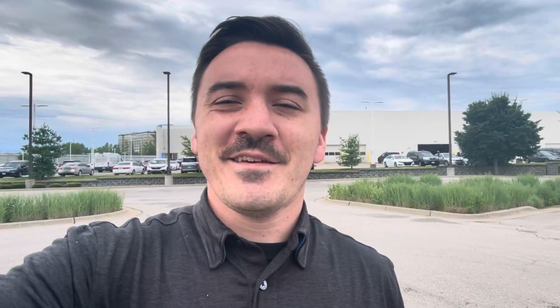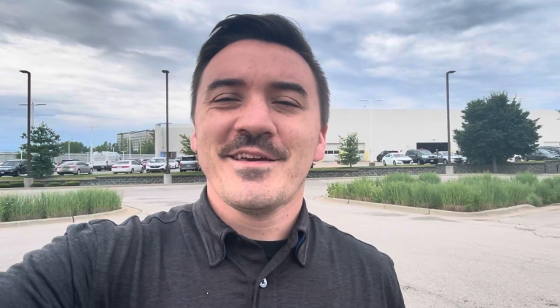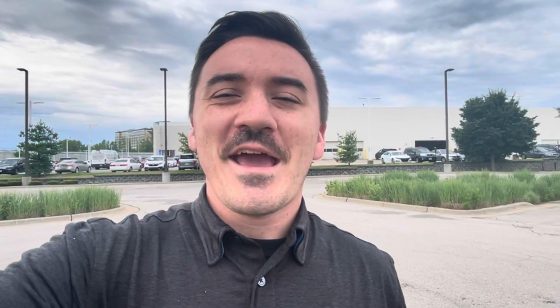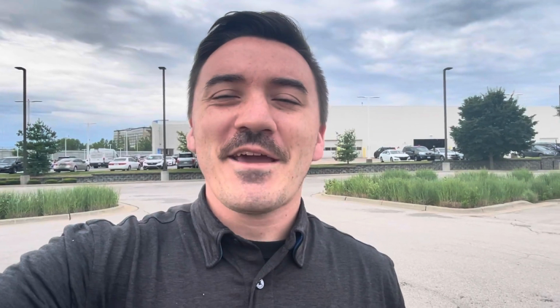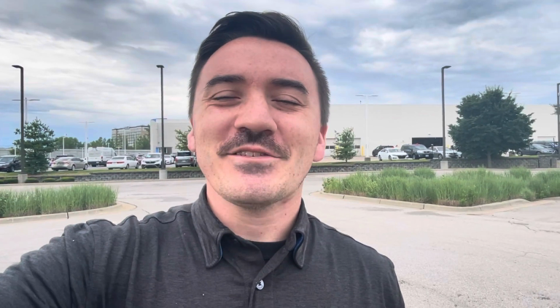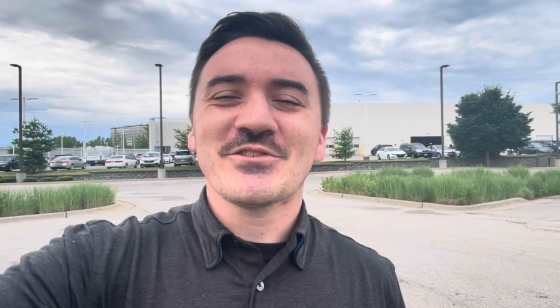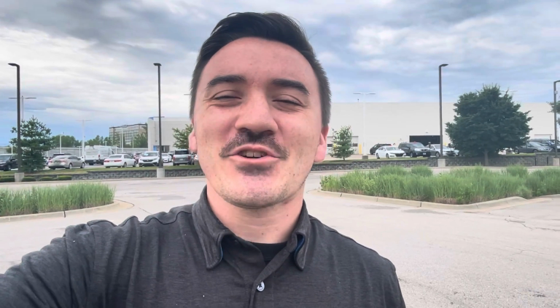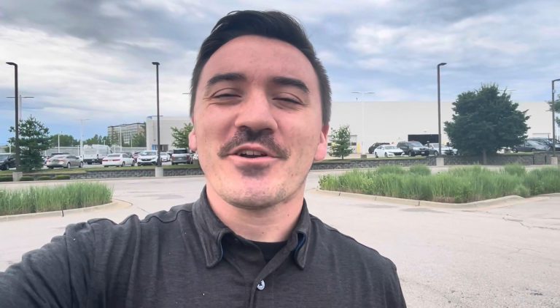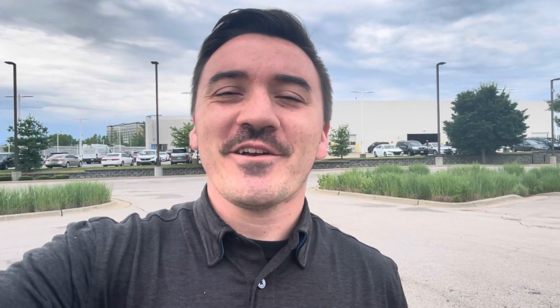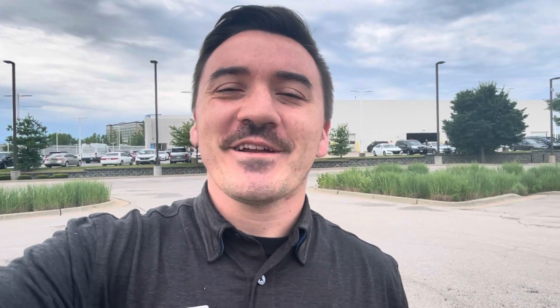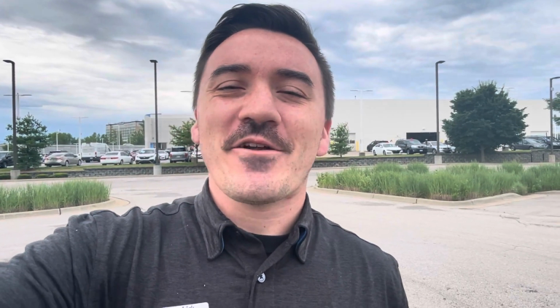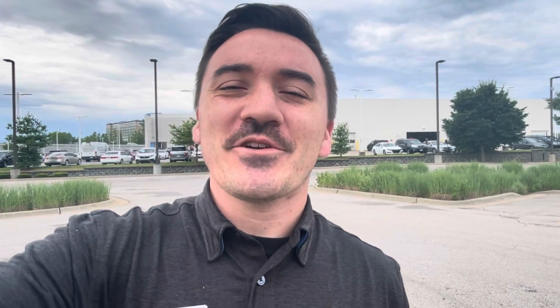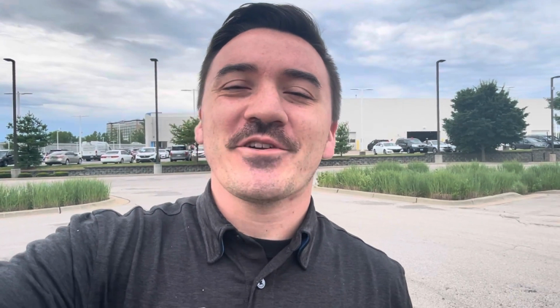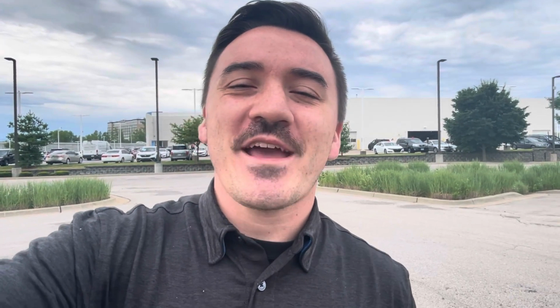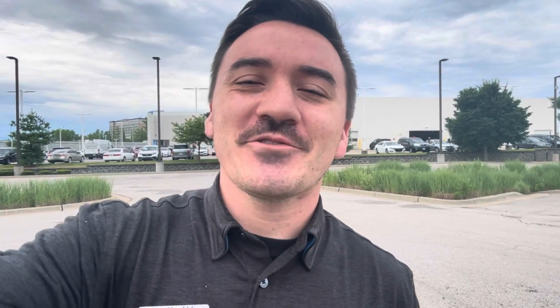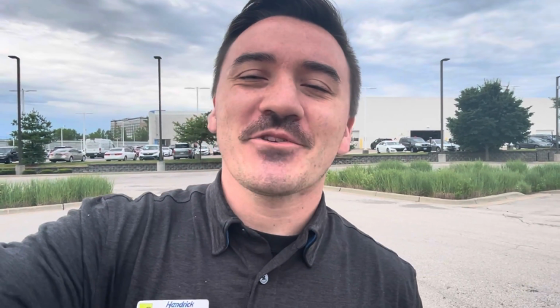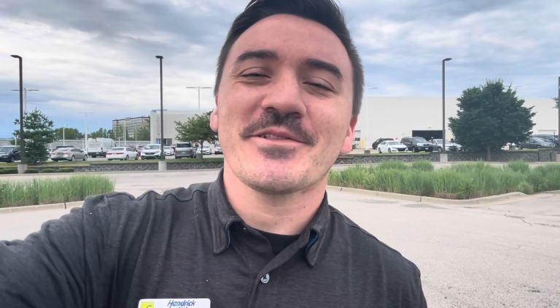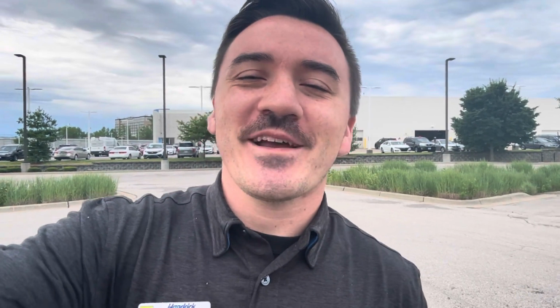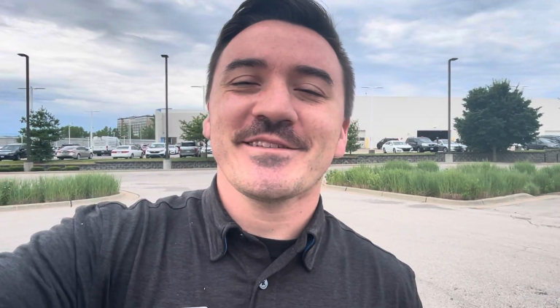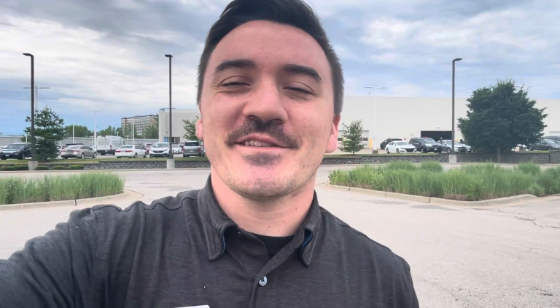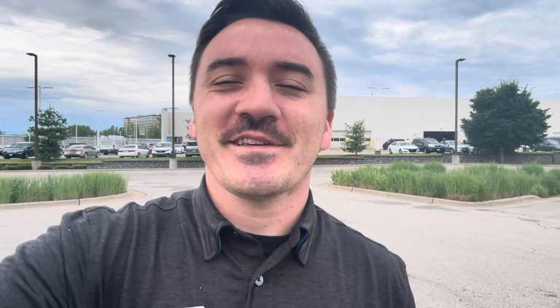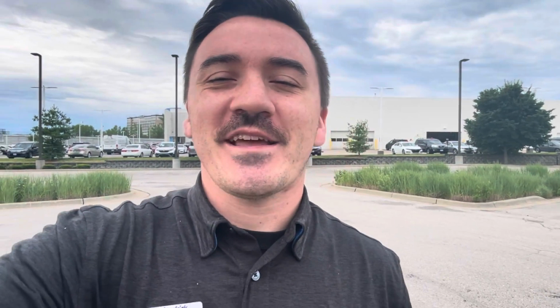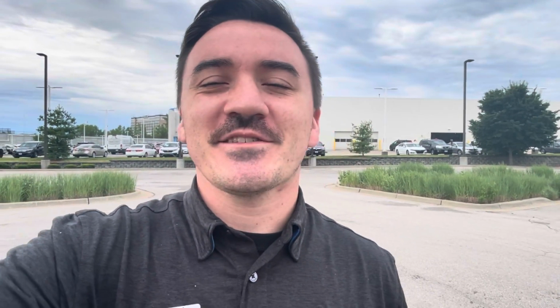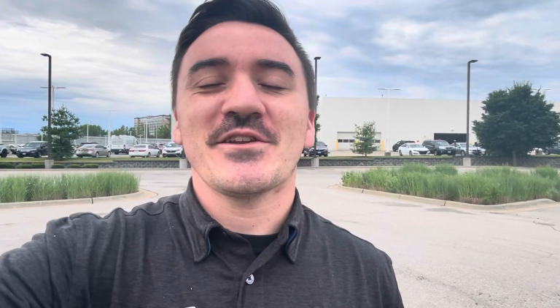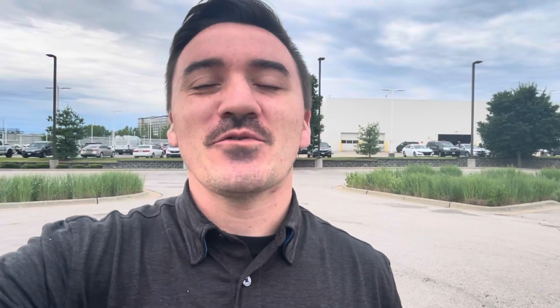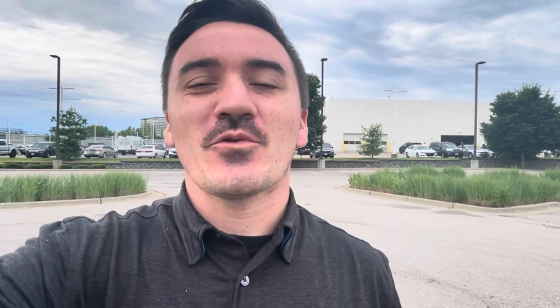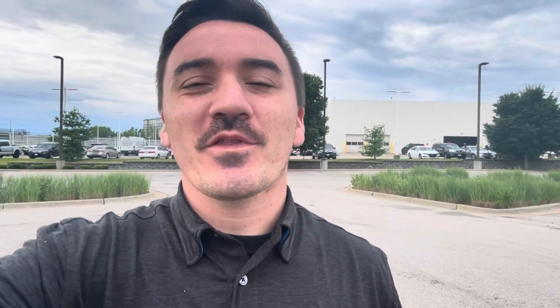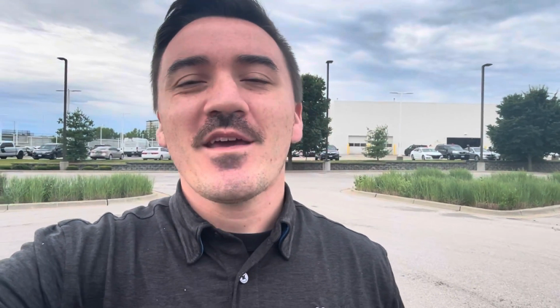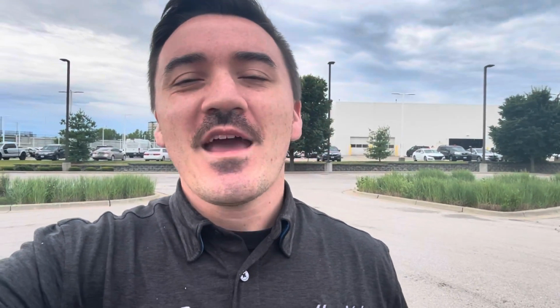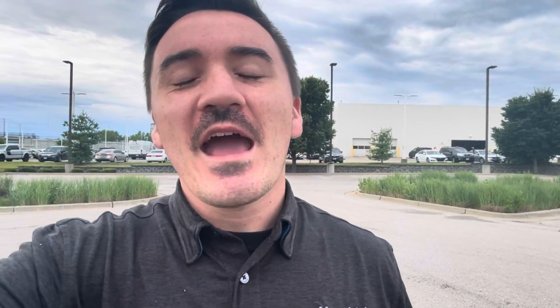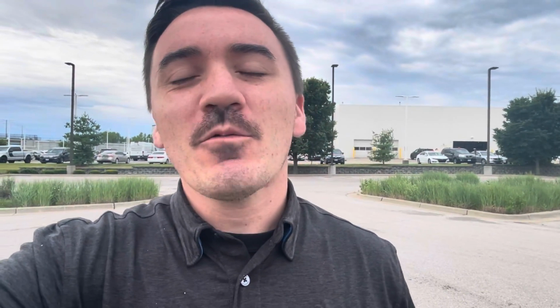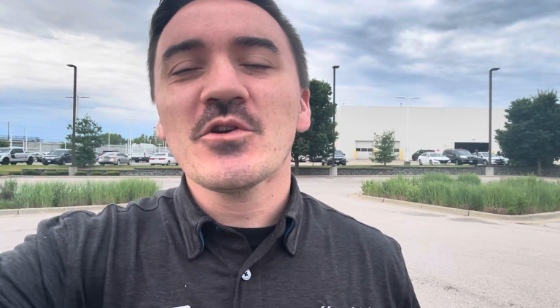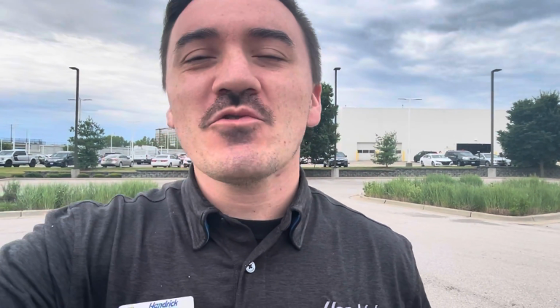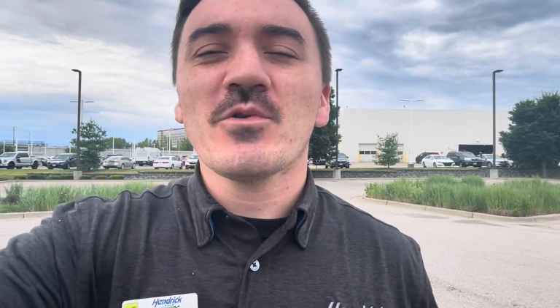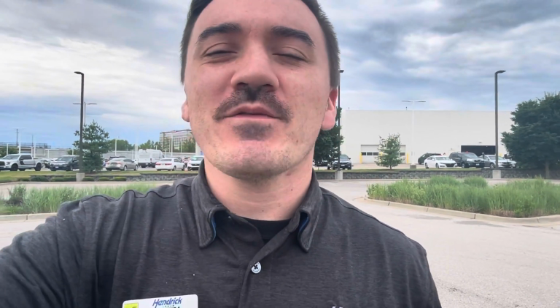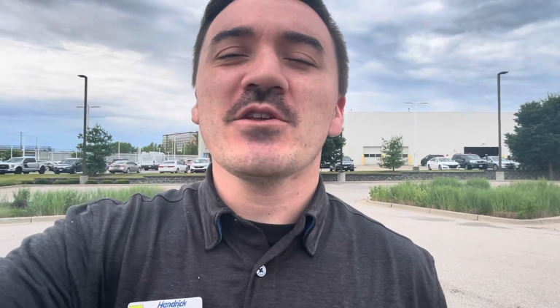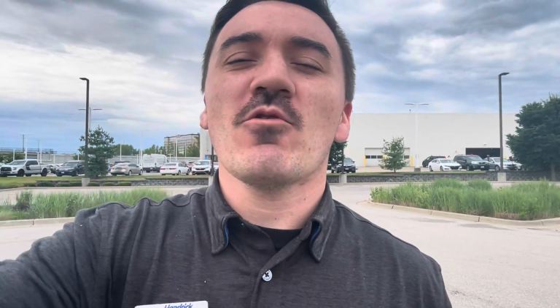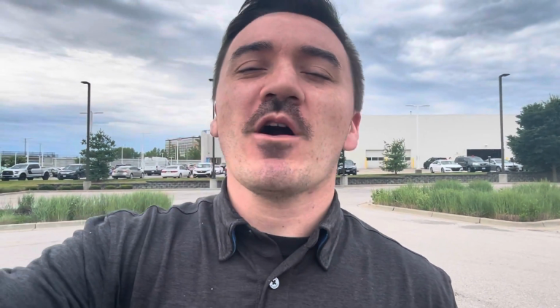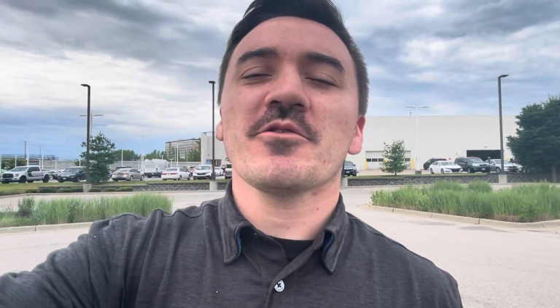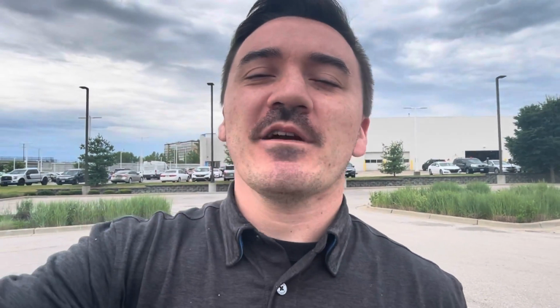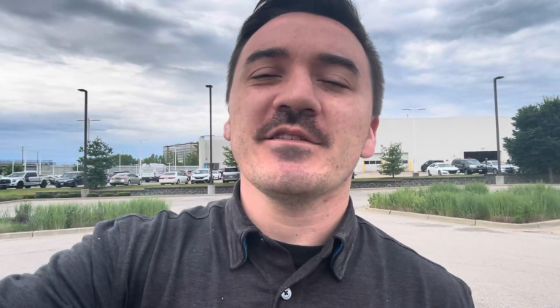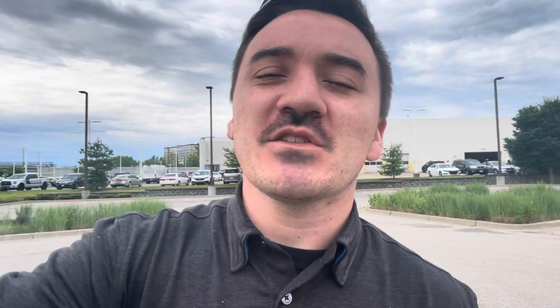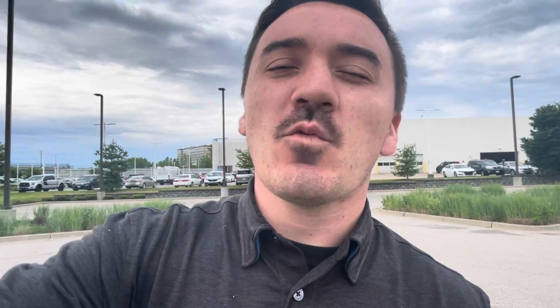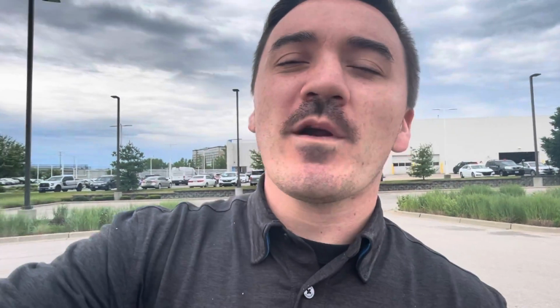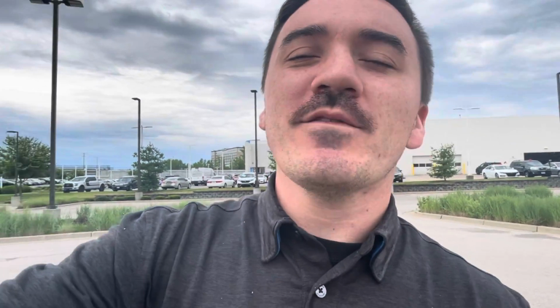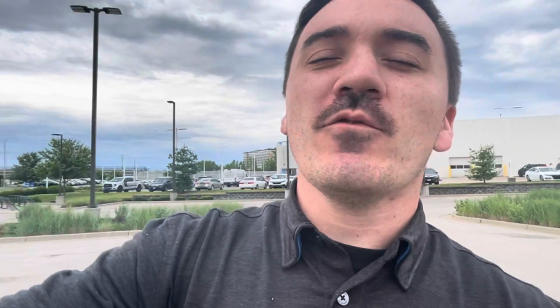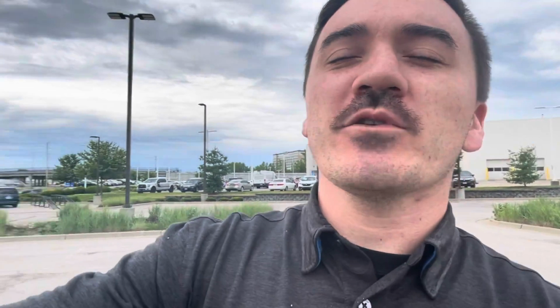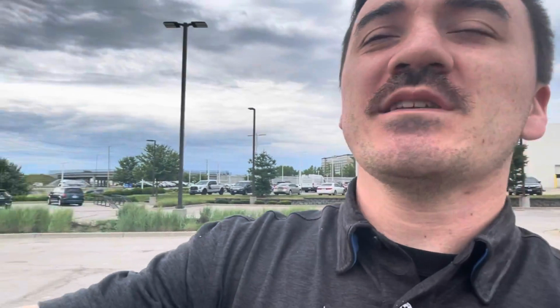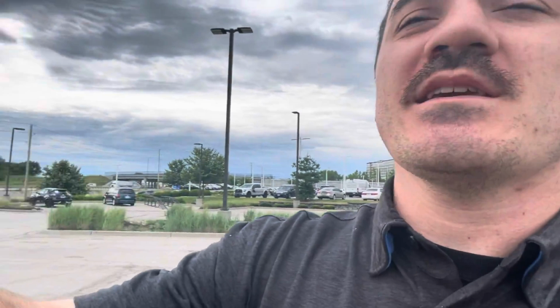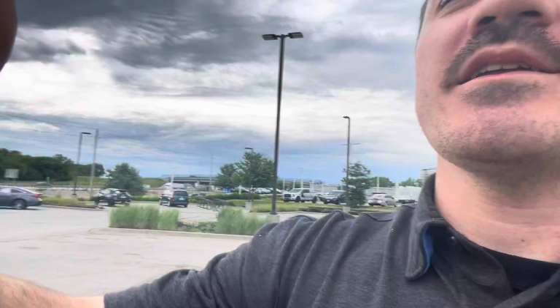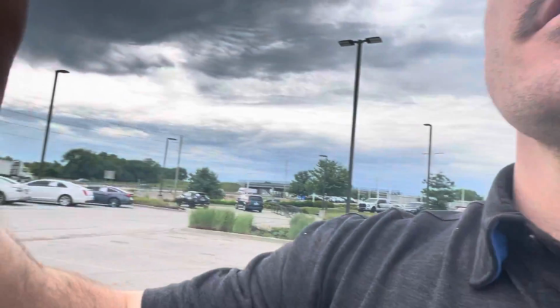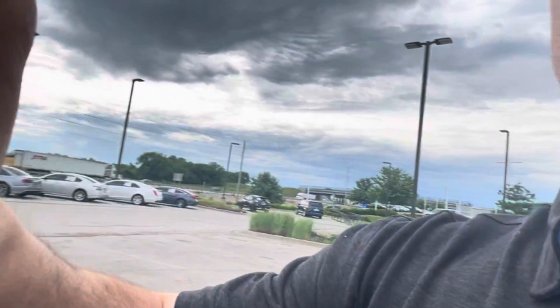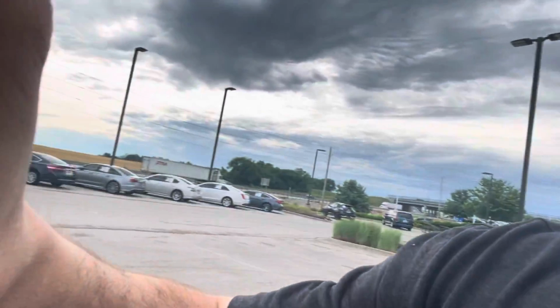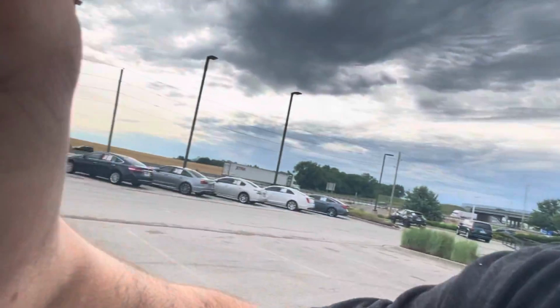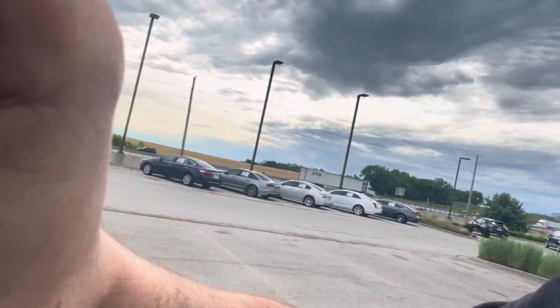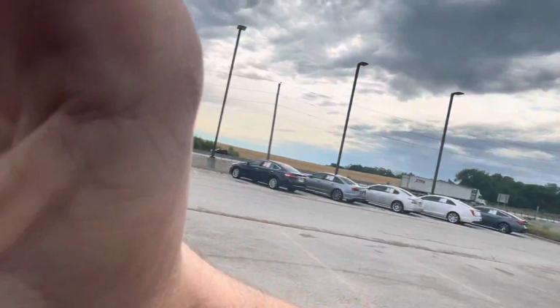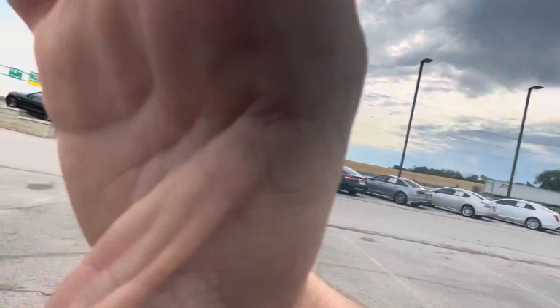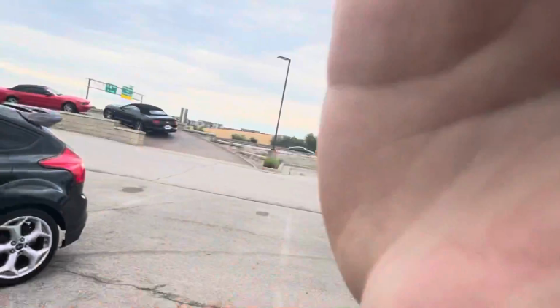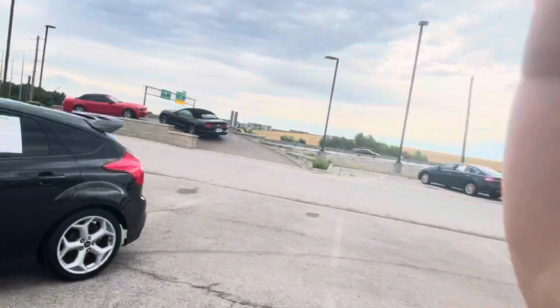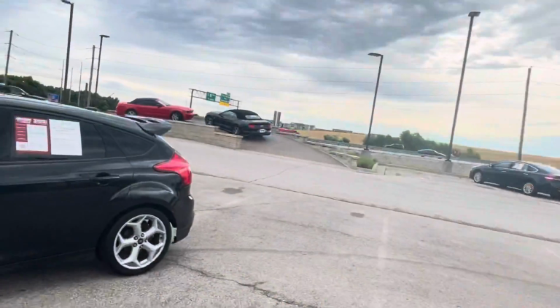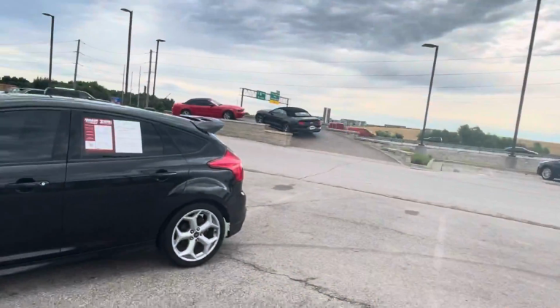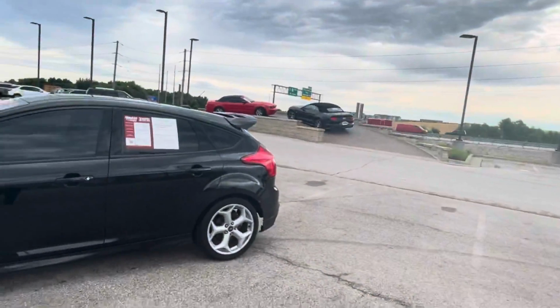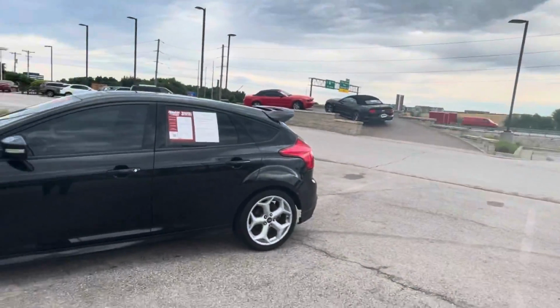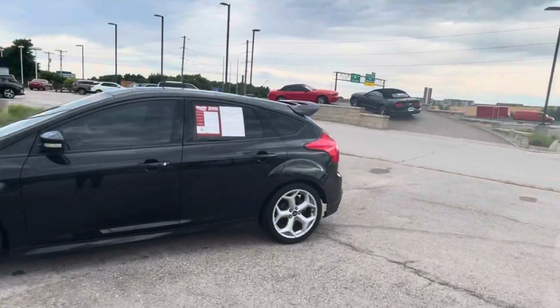Hey, this is Sean Kerrigan out here at Hendrick Lexus Kansas City North. I want to do a quick video walk around in this 2014 Ford Focus ST.